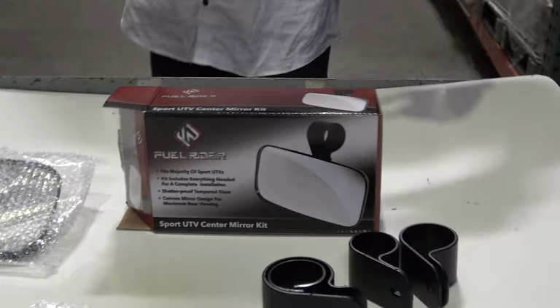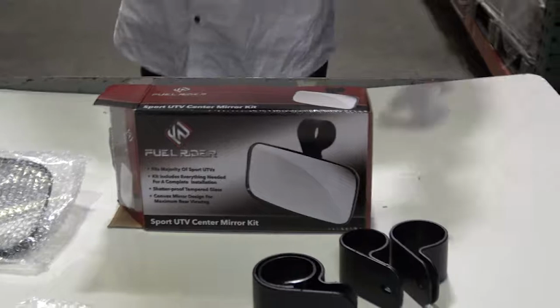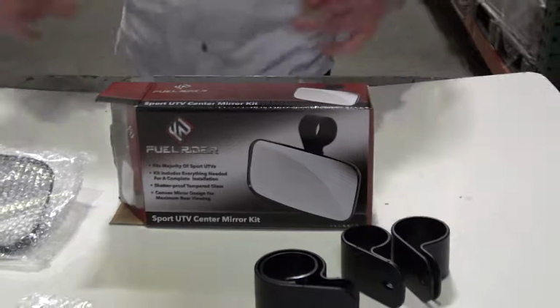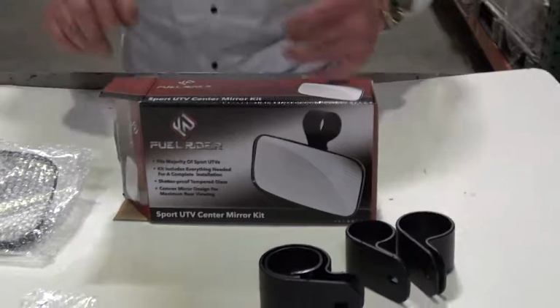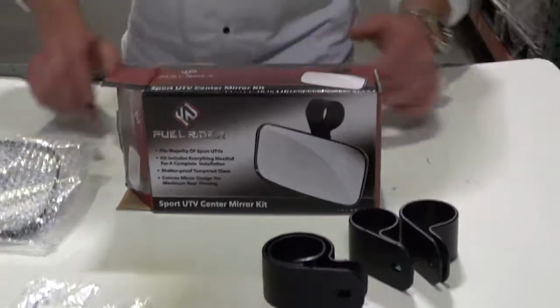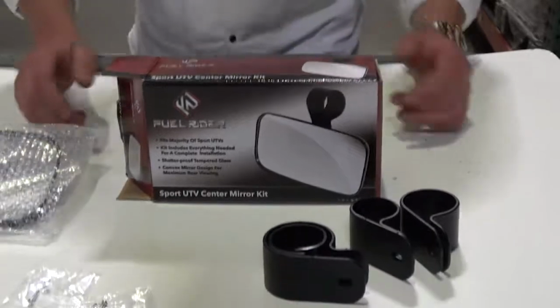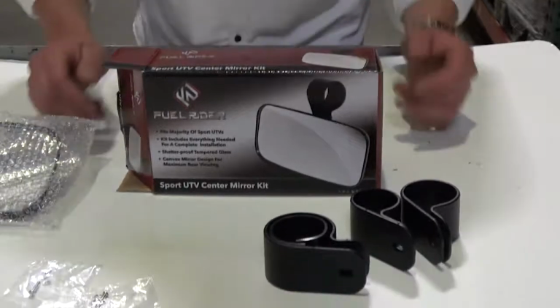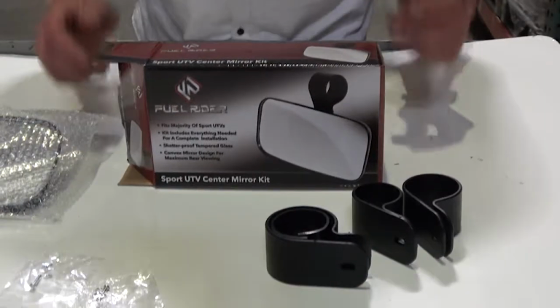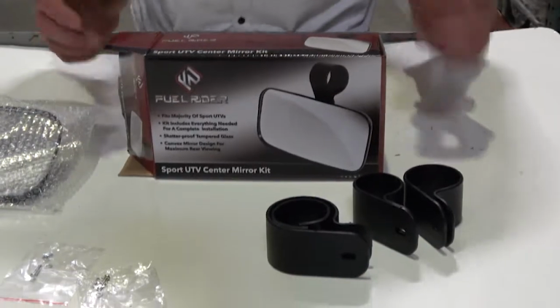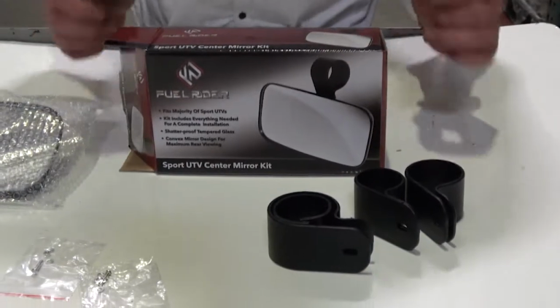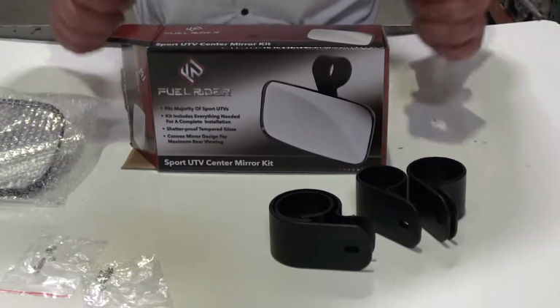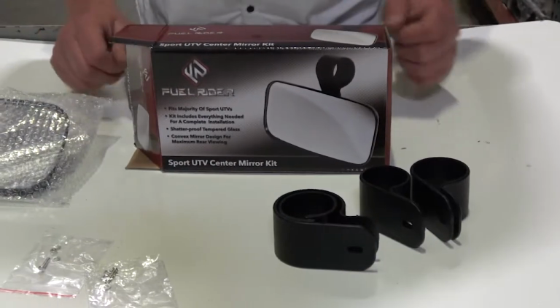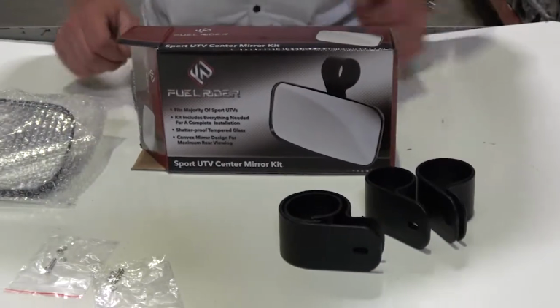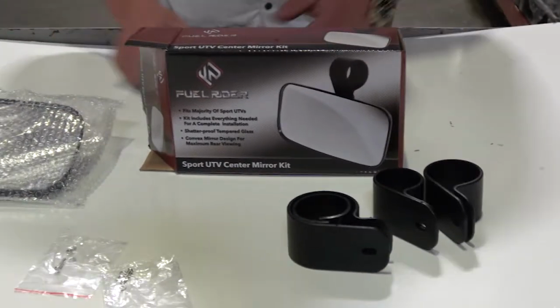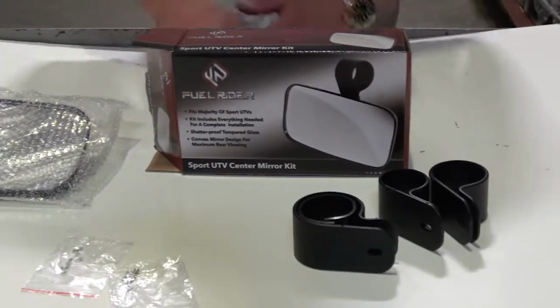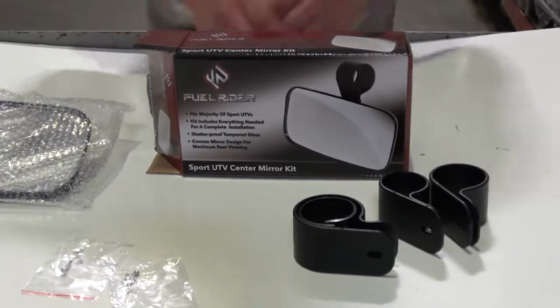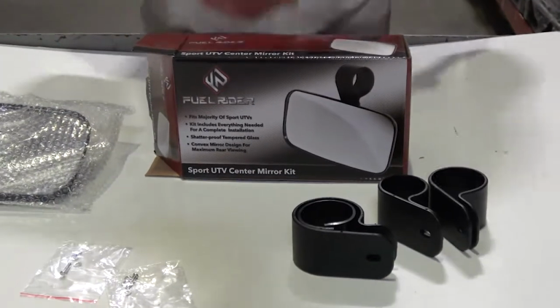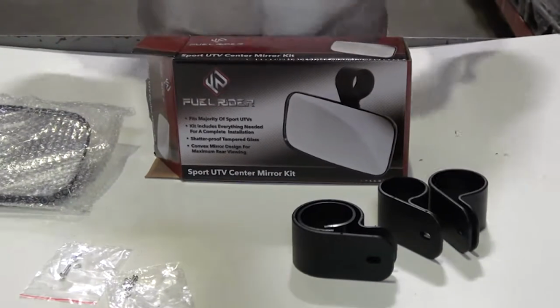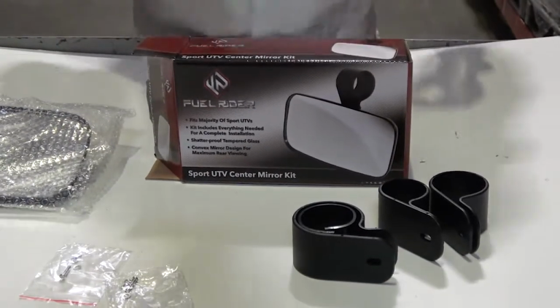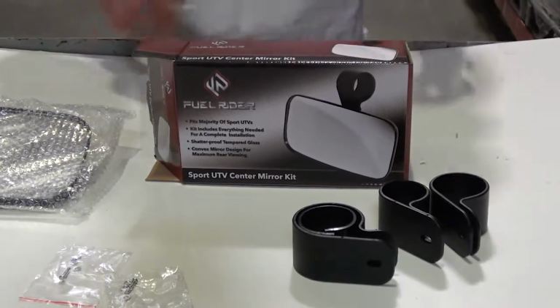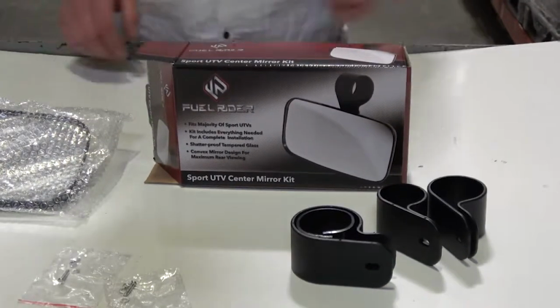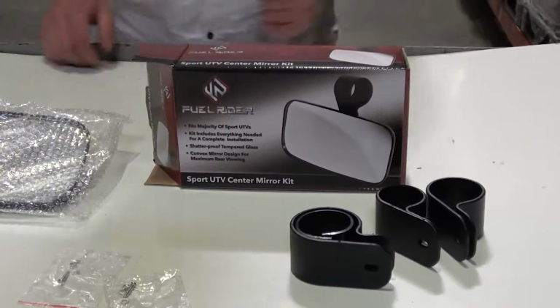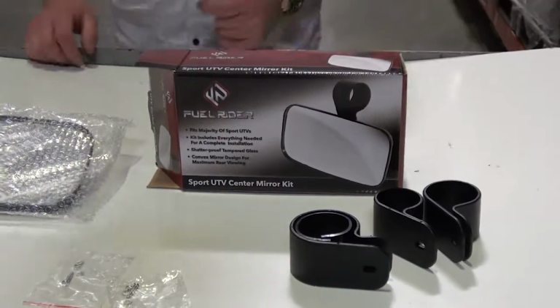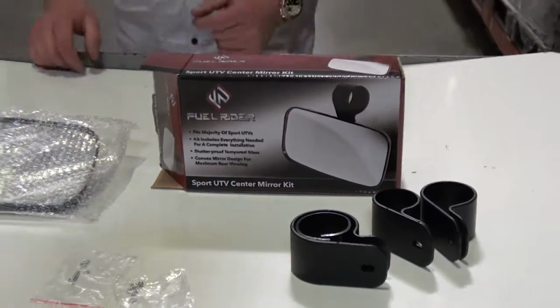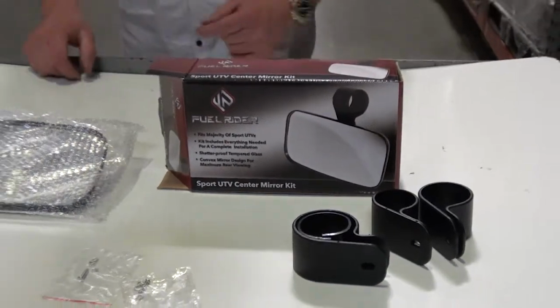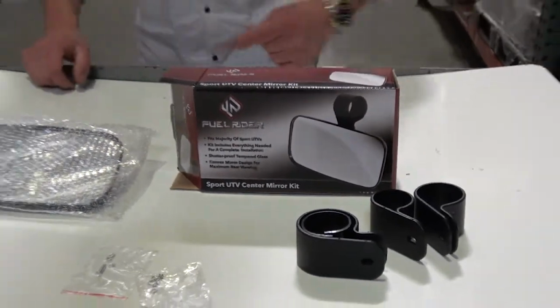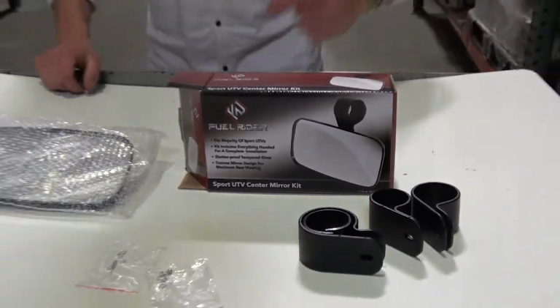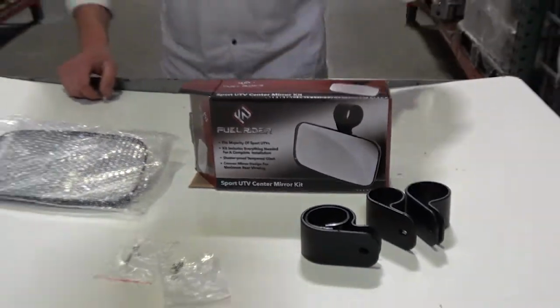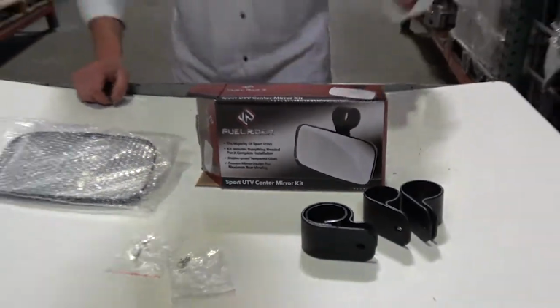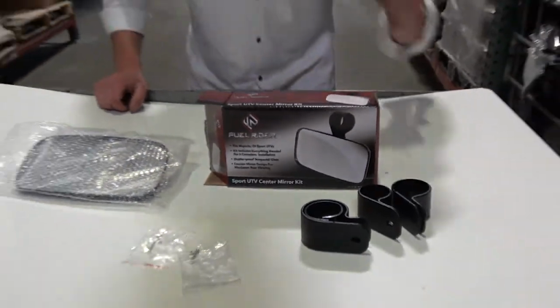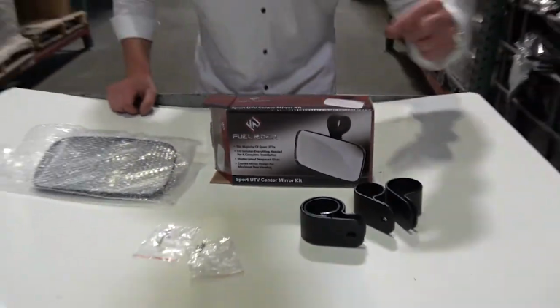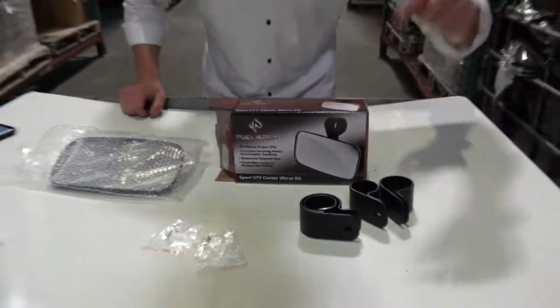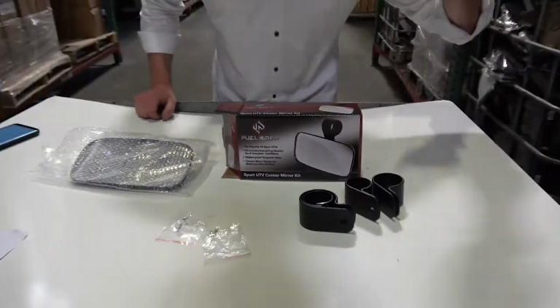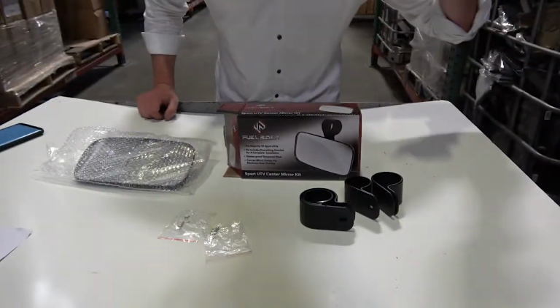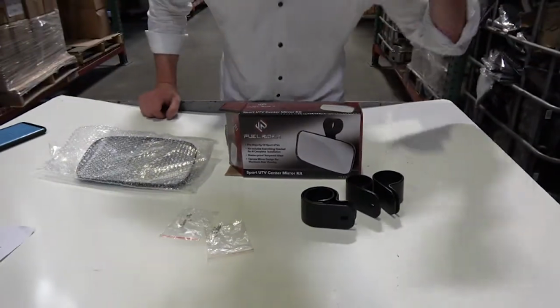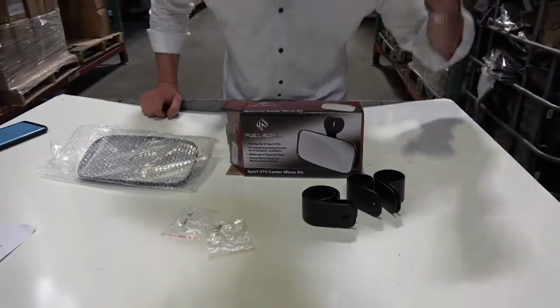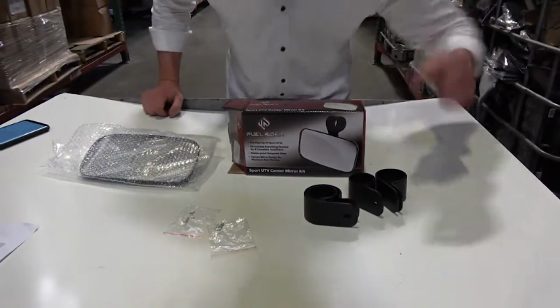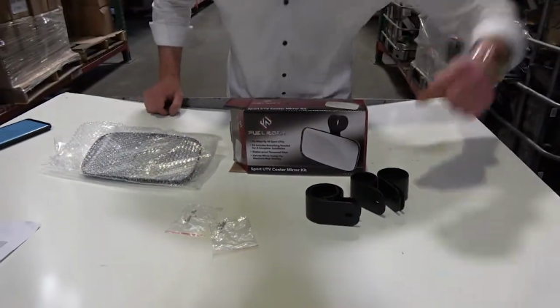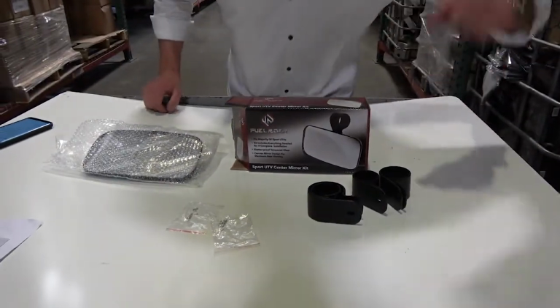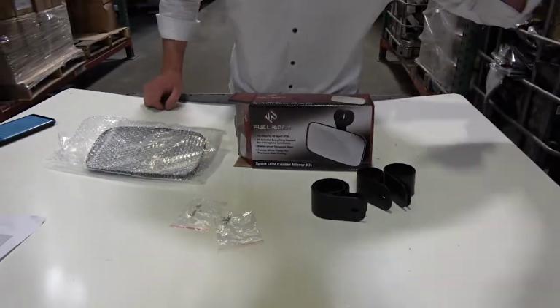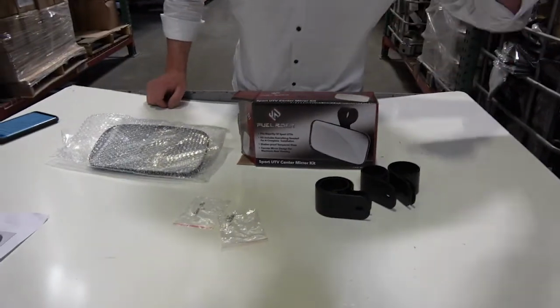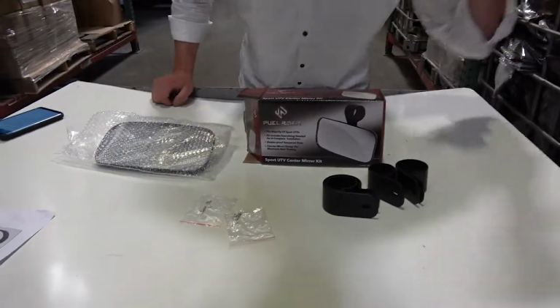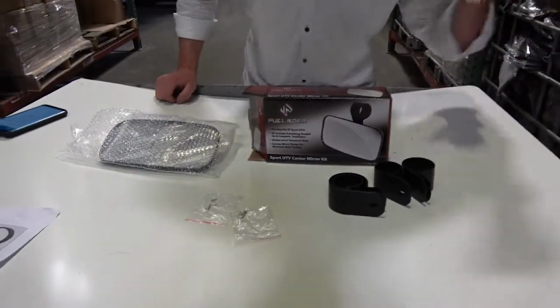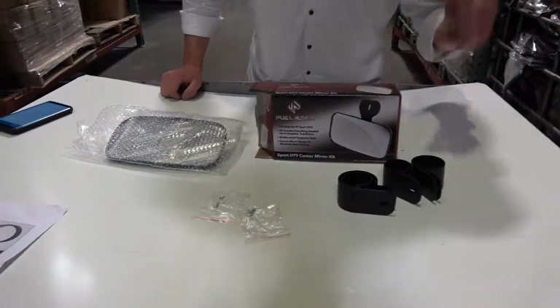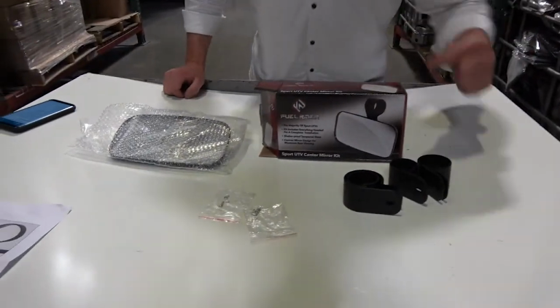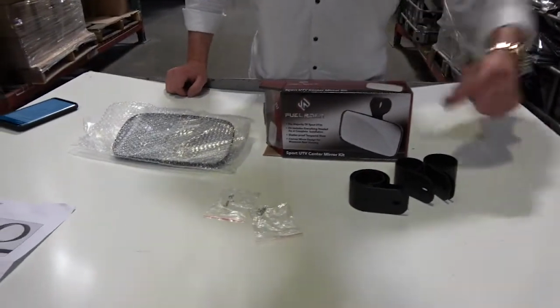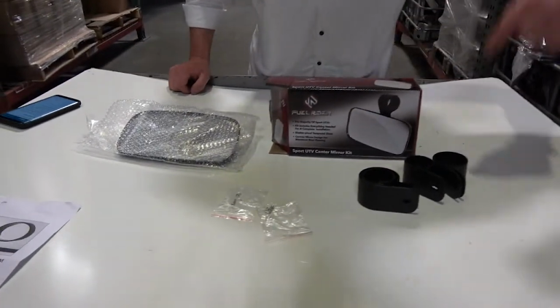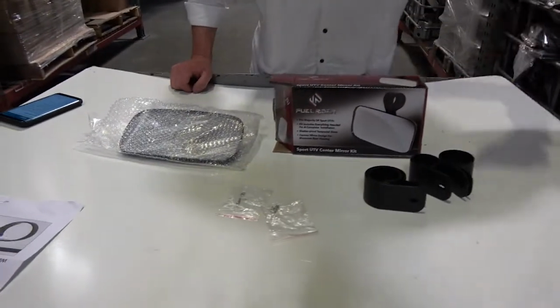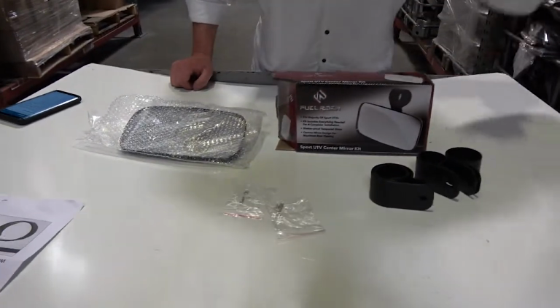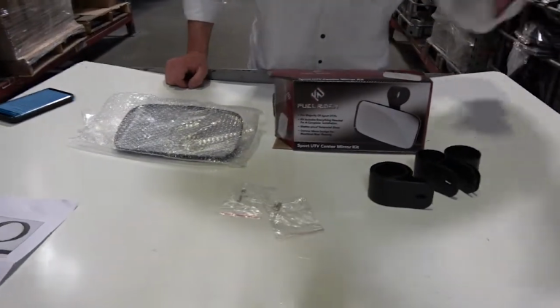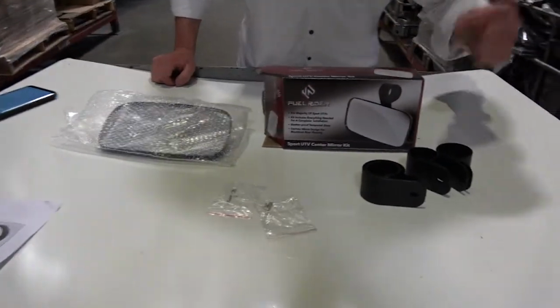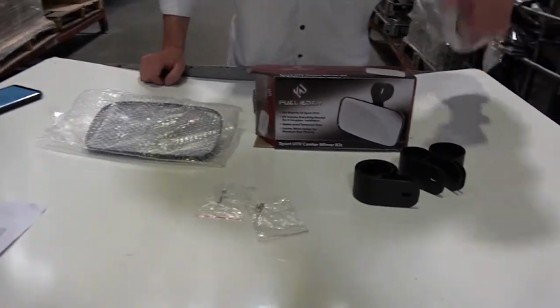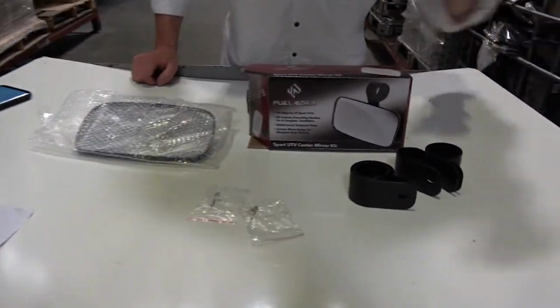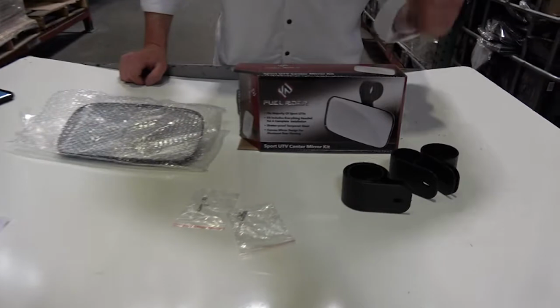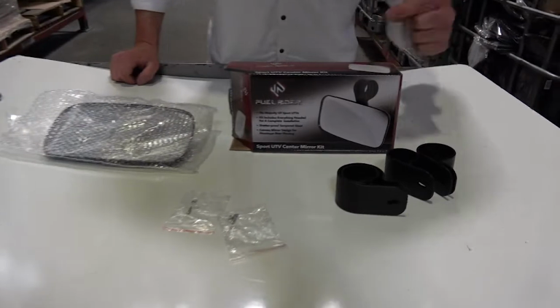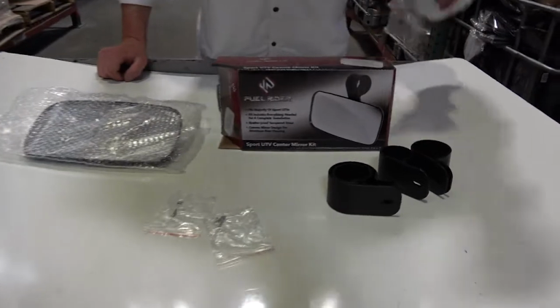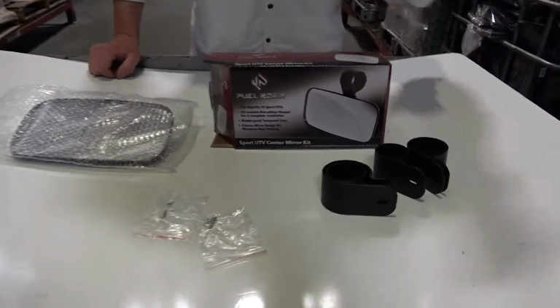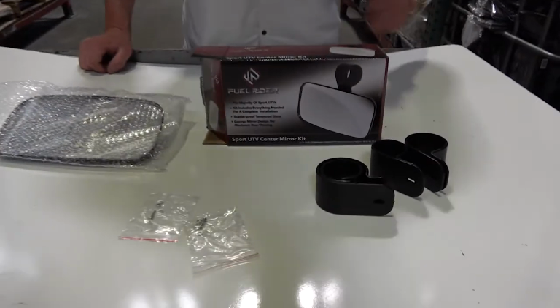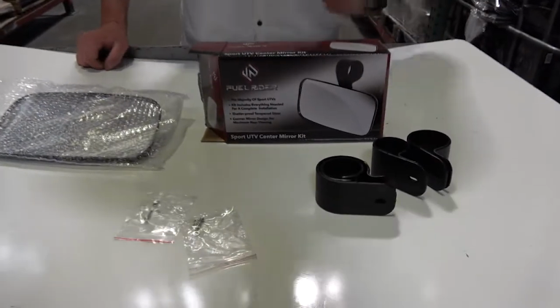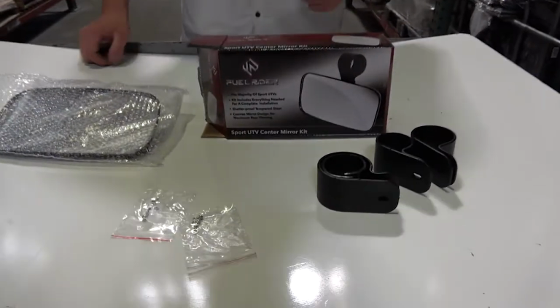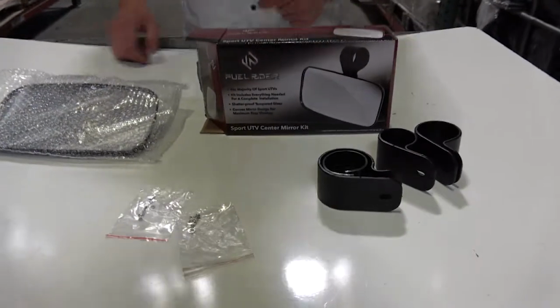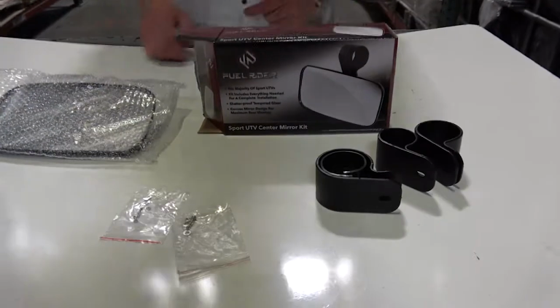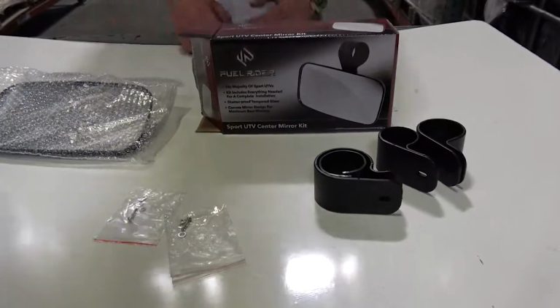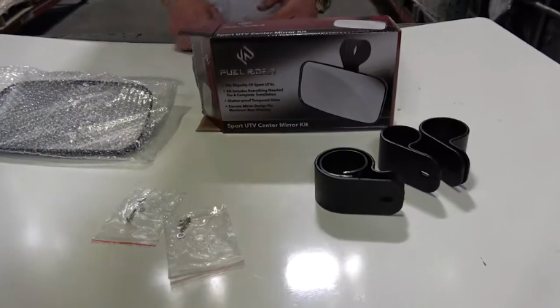Hey everybody, it's Bill. What I'm going to show you is the ultimate best-selling center mirror for UTVs.